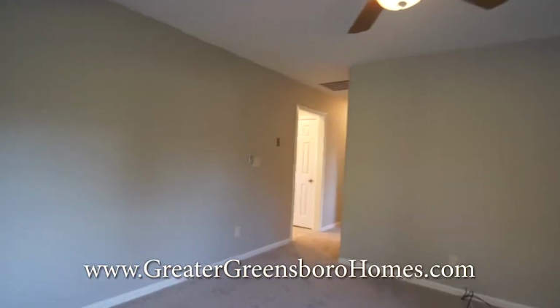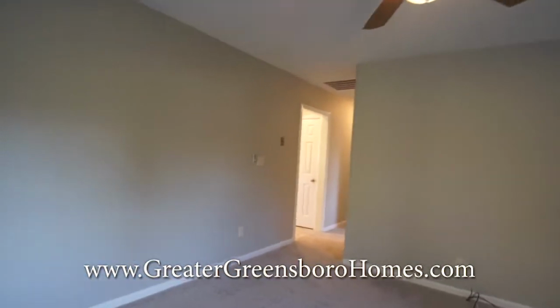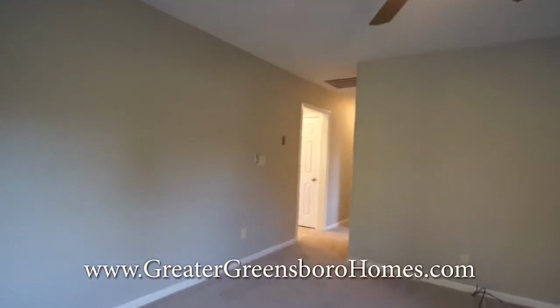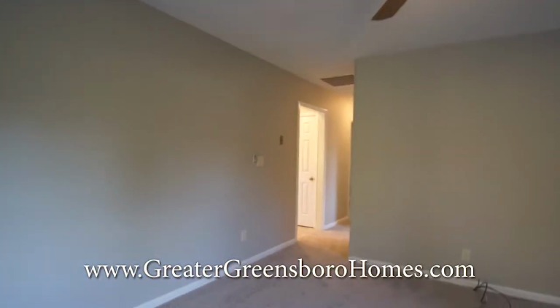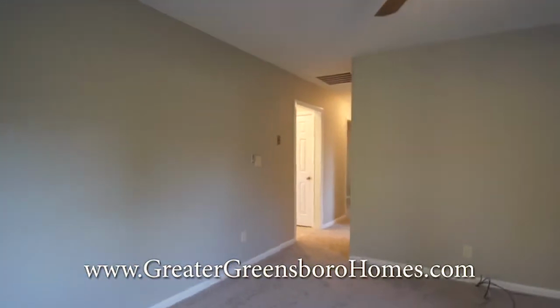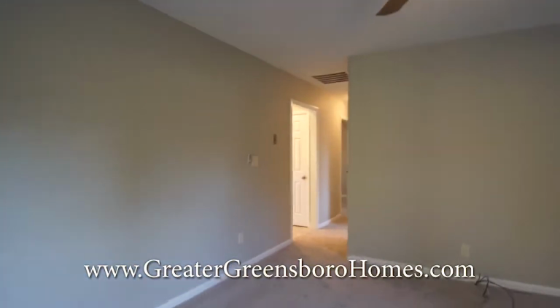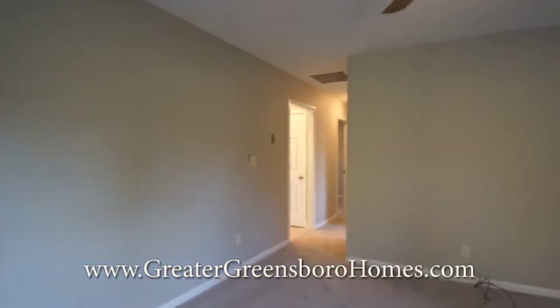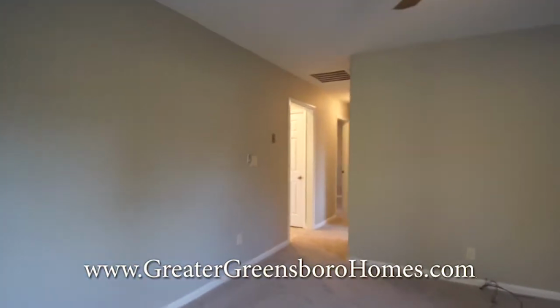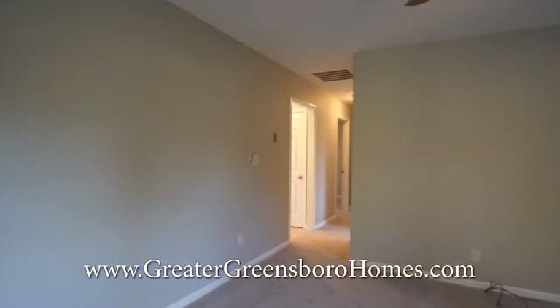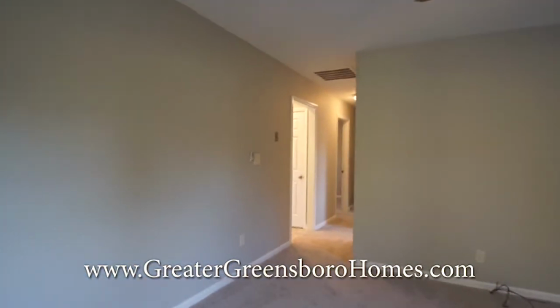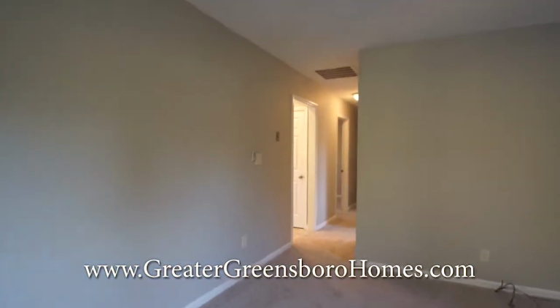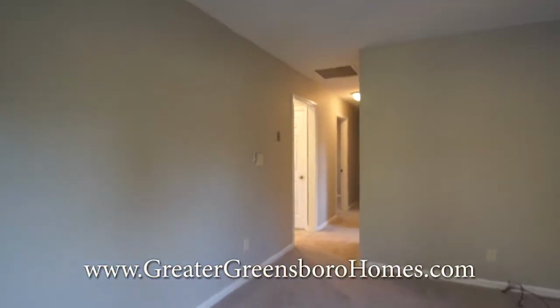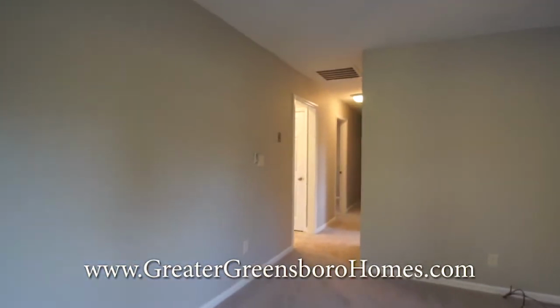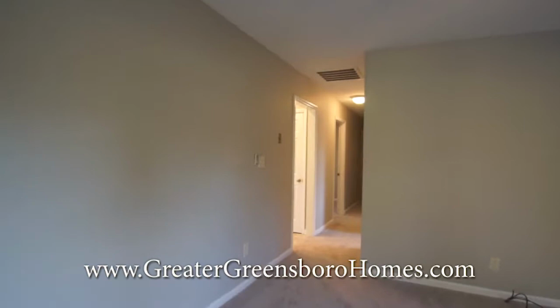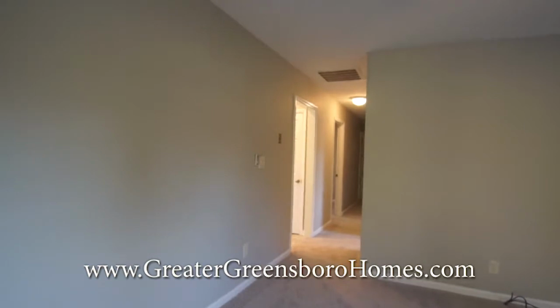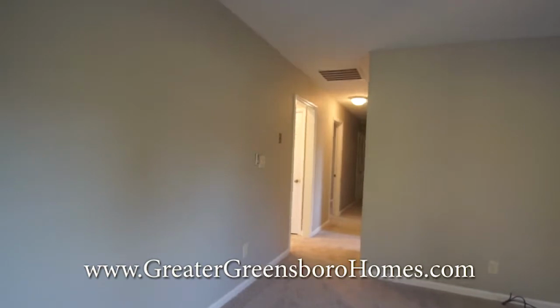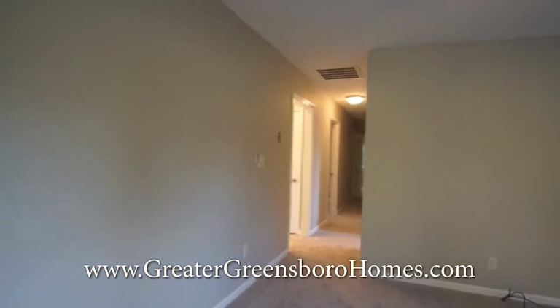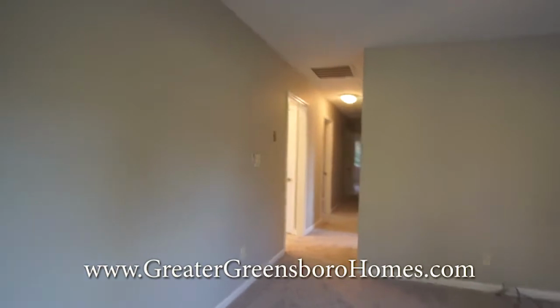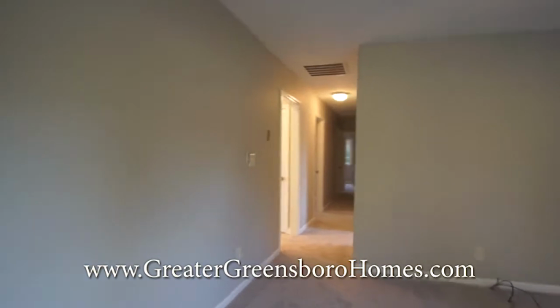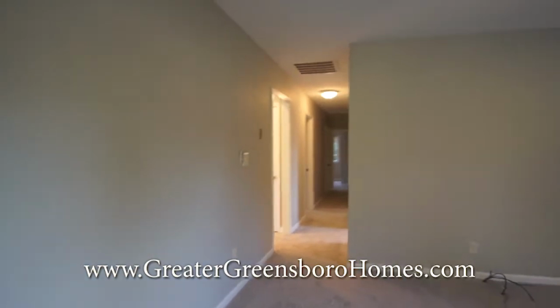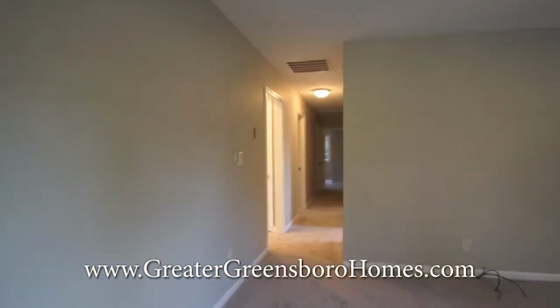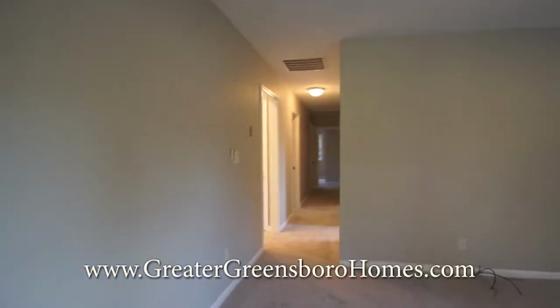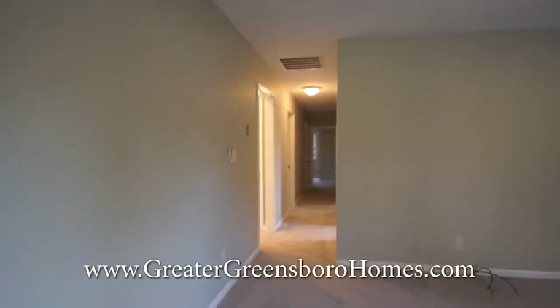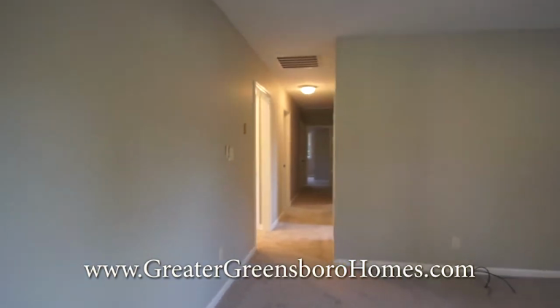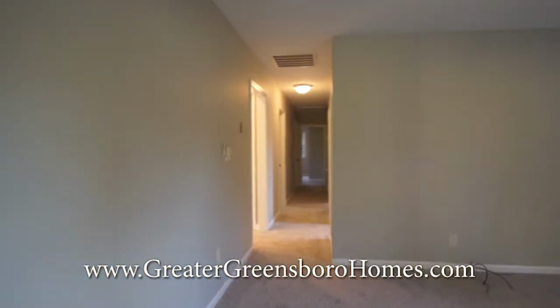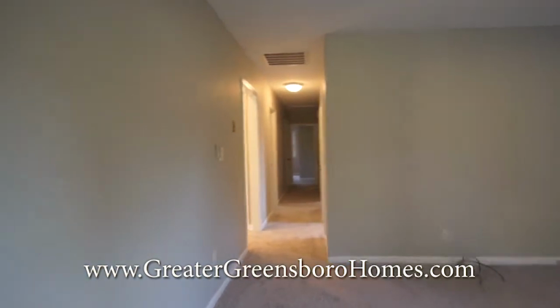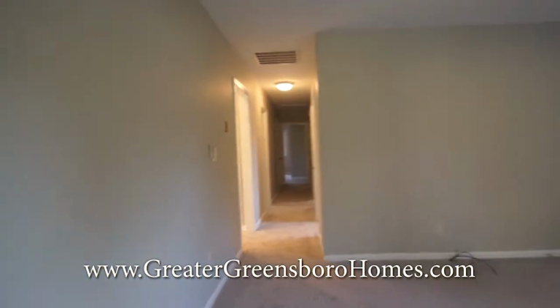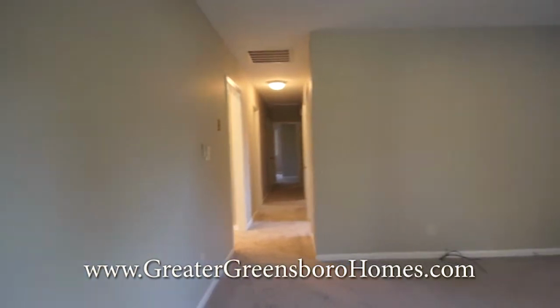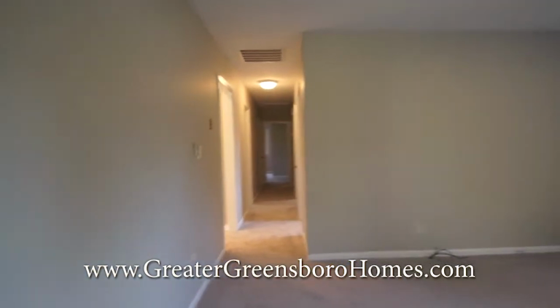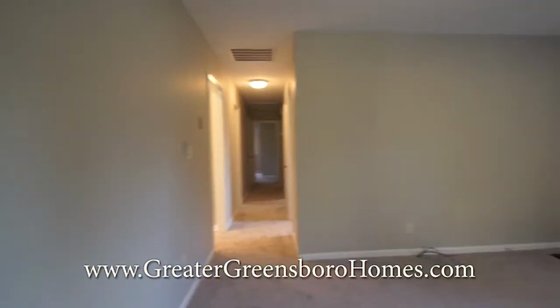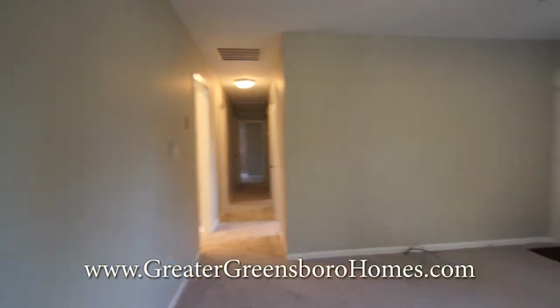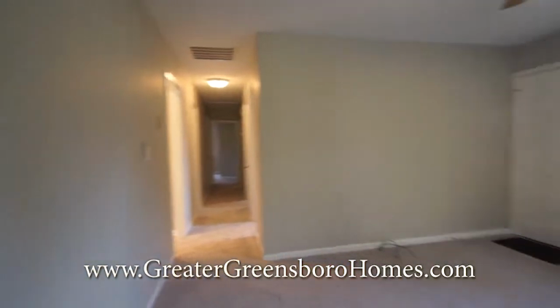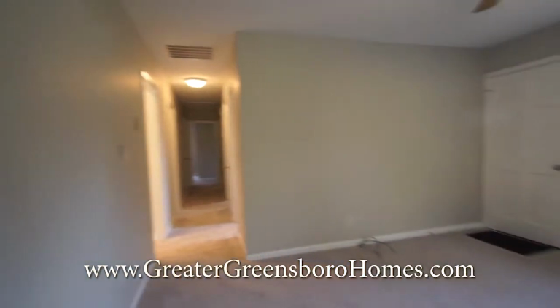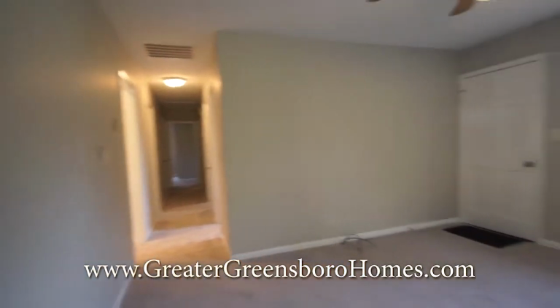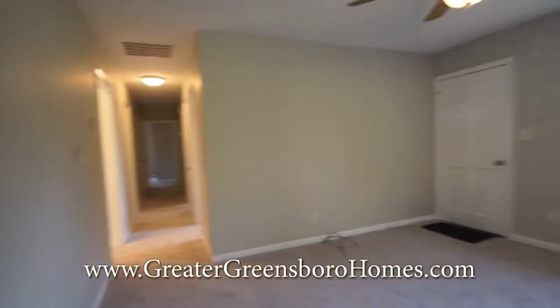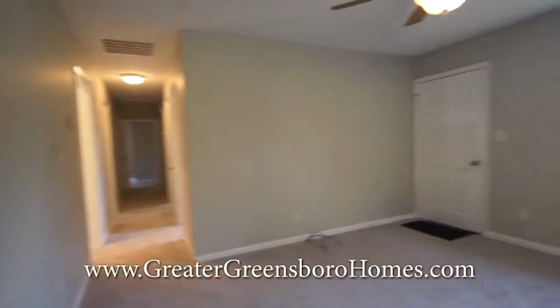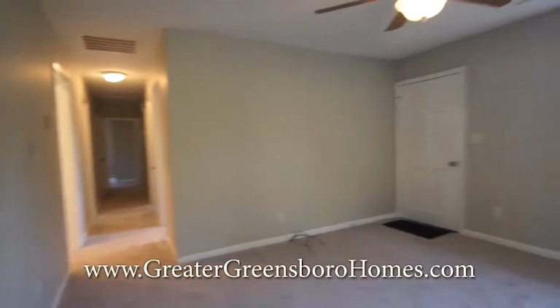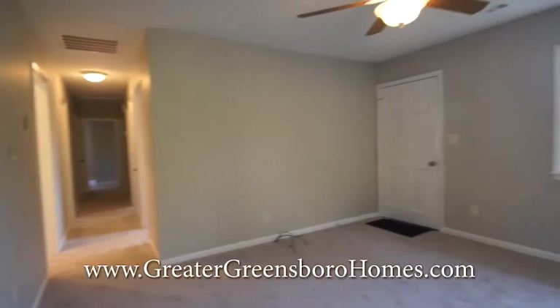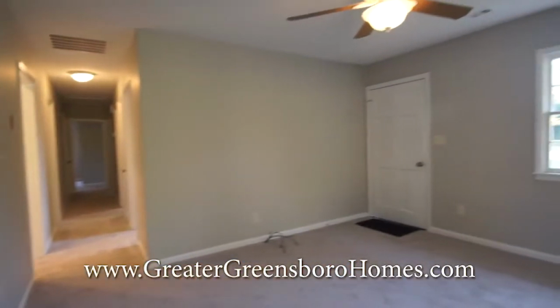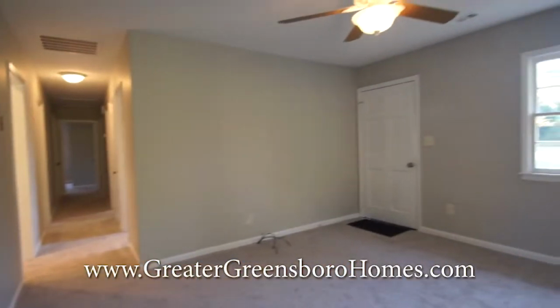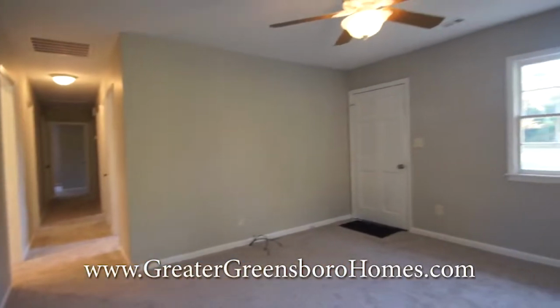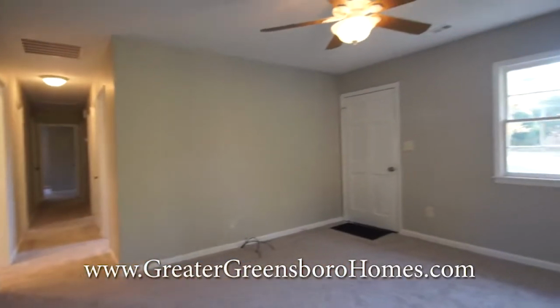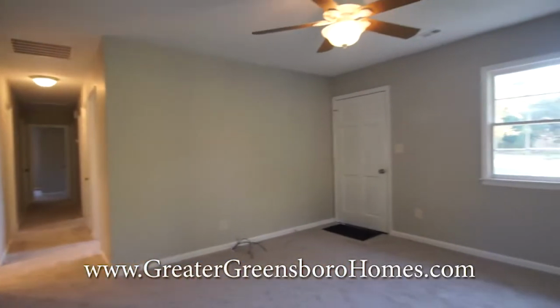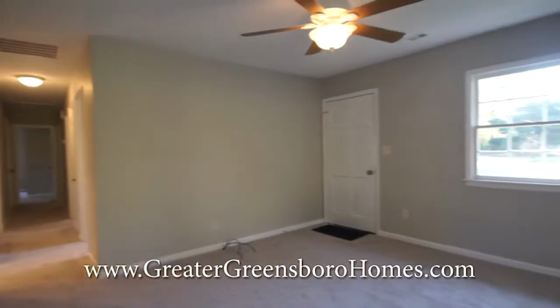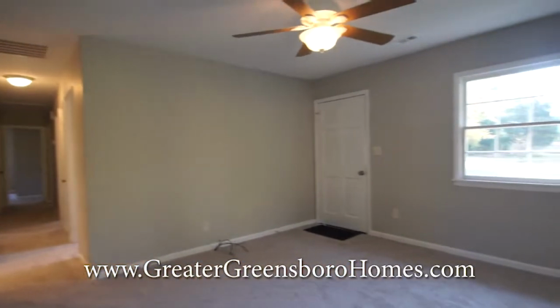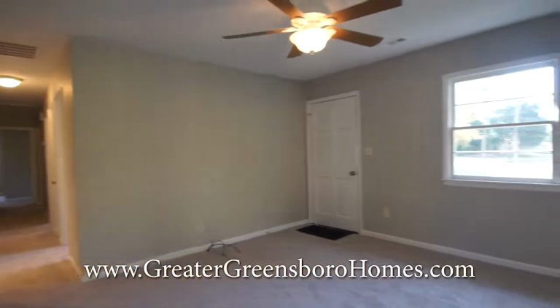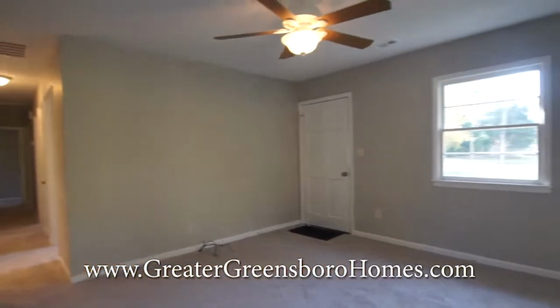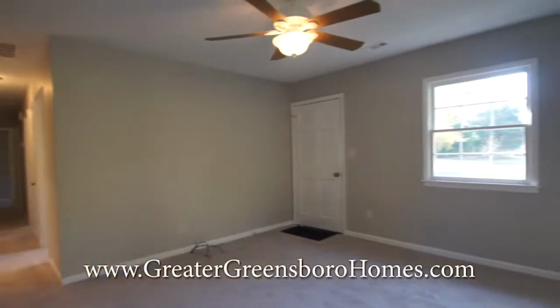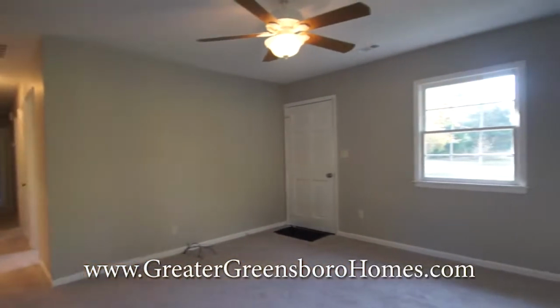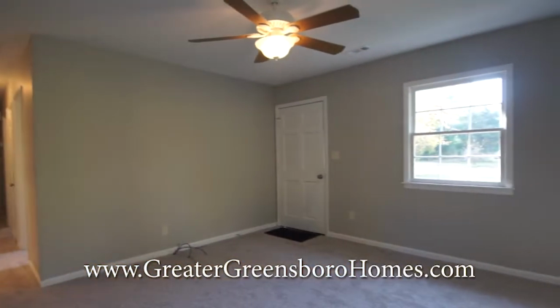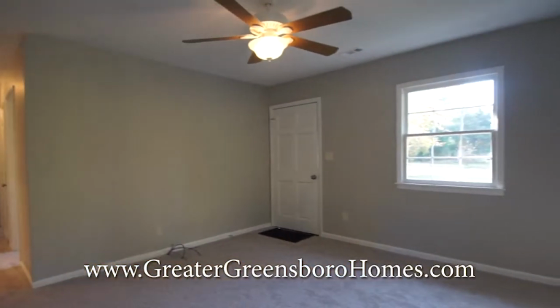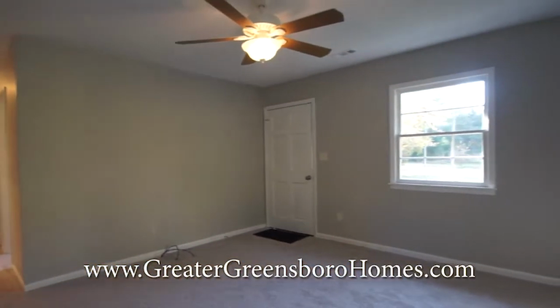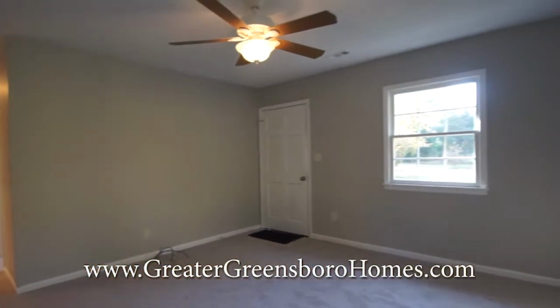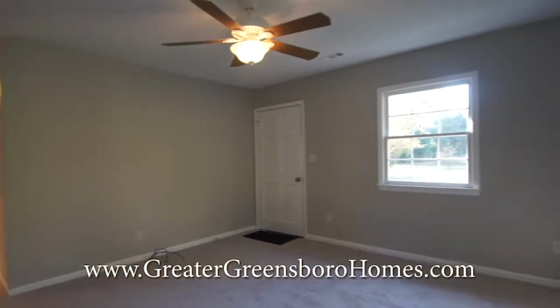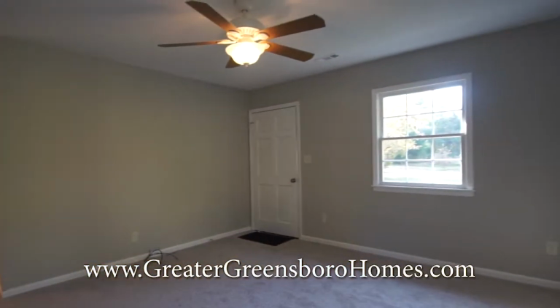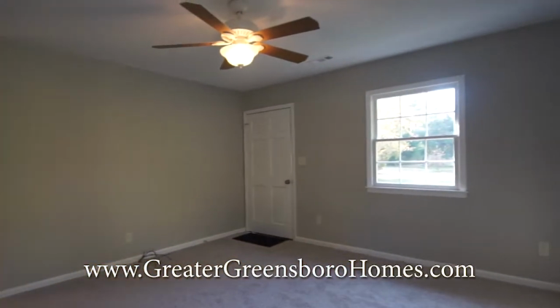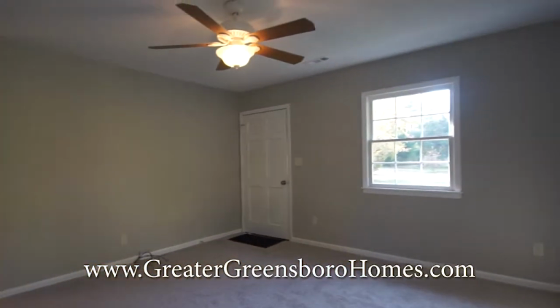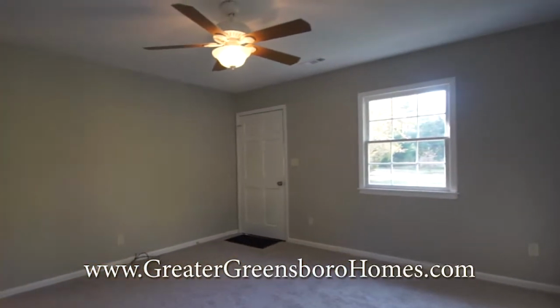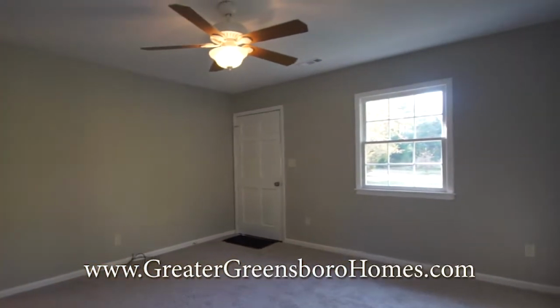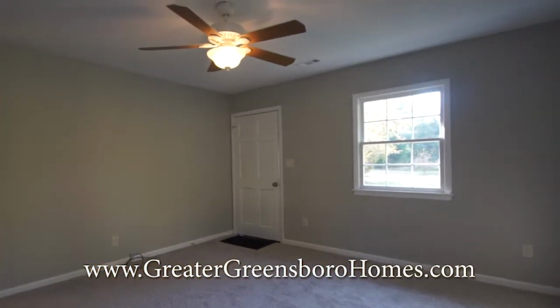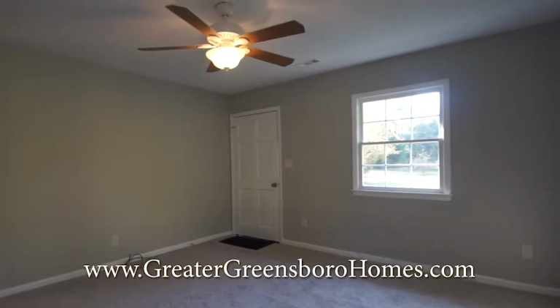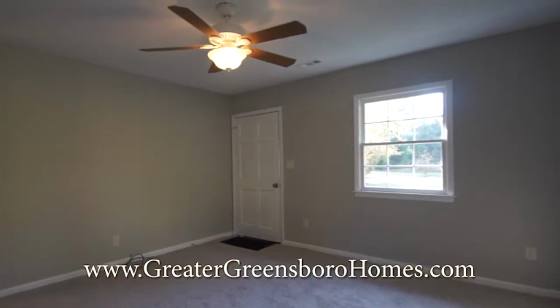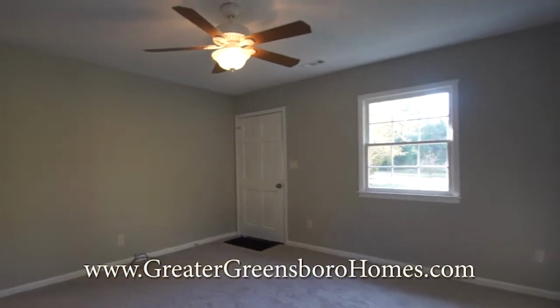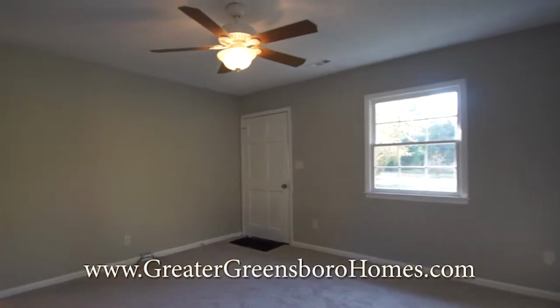Down the hall, you have your bedrooms. And here's another view of the living room.